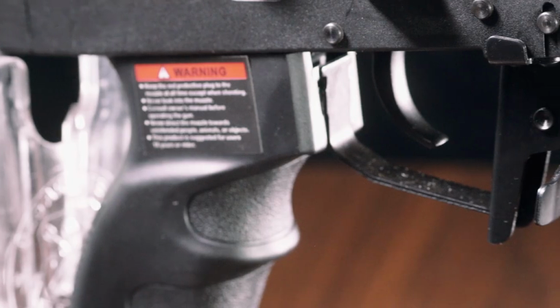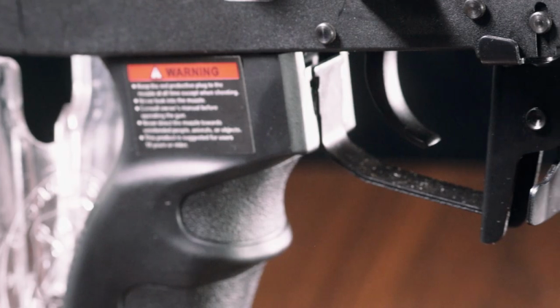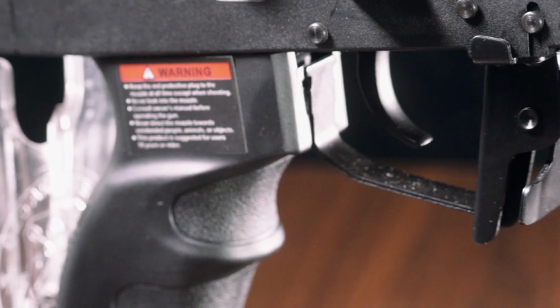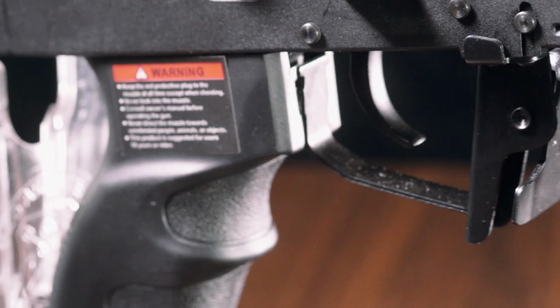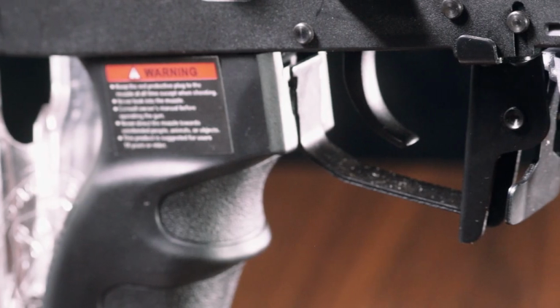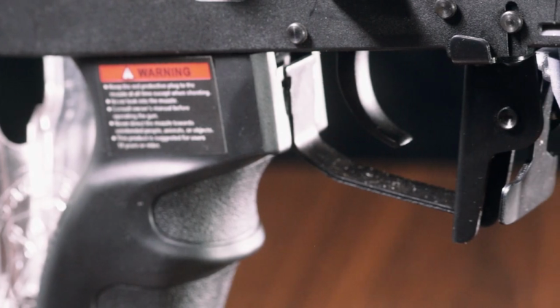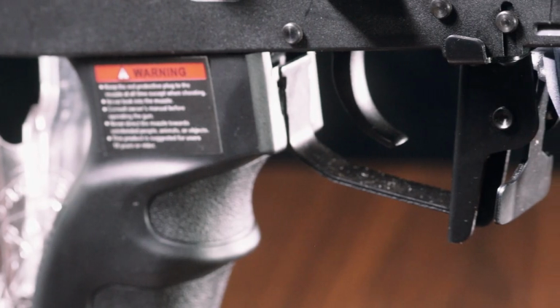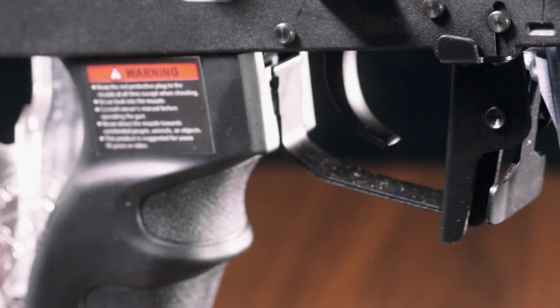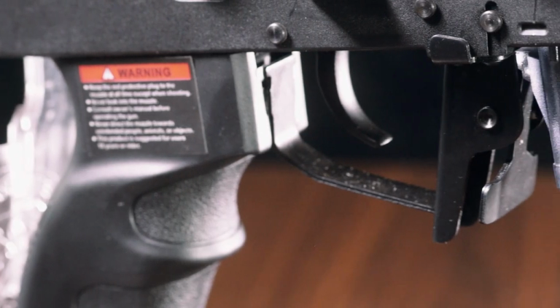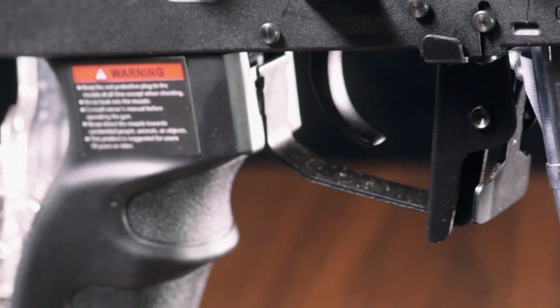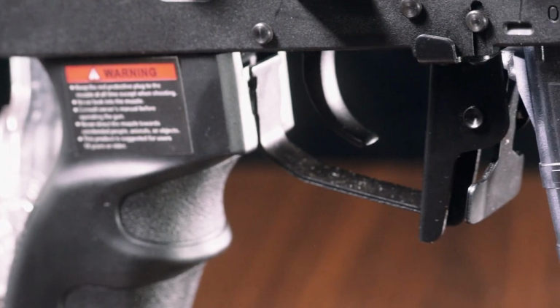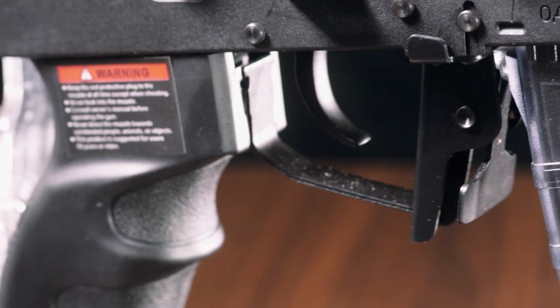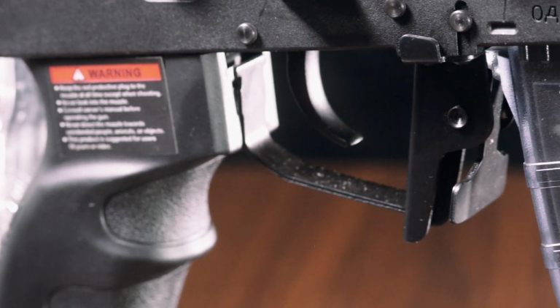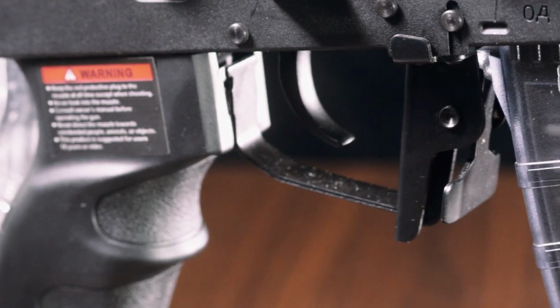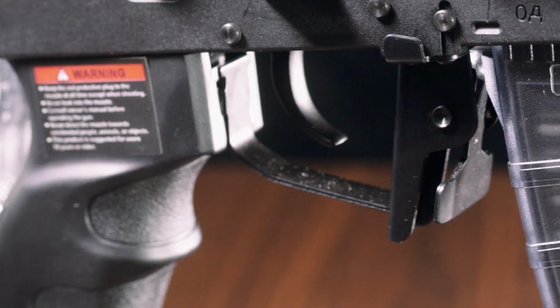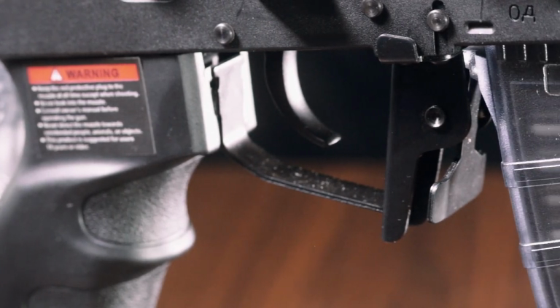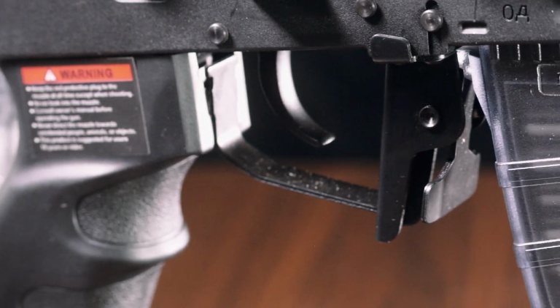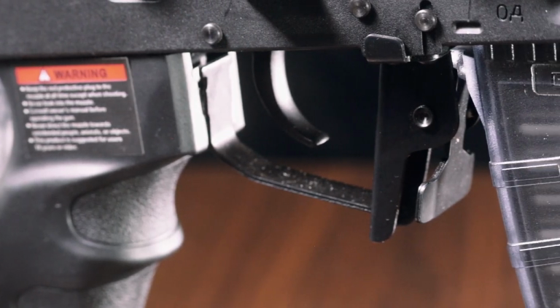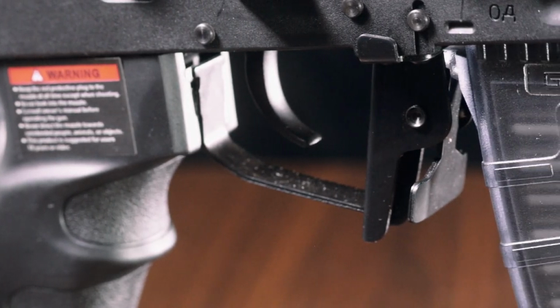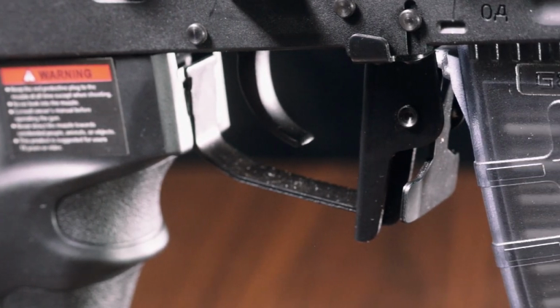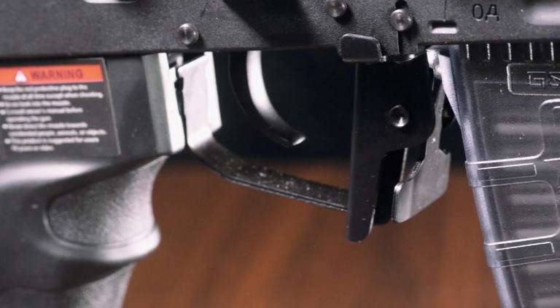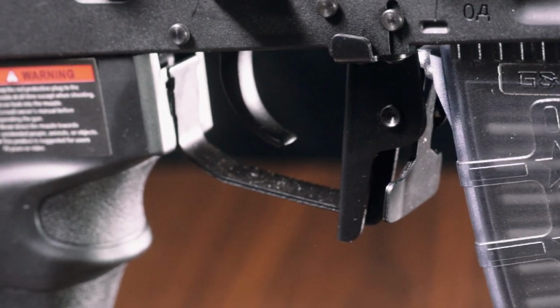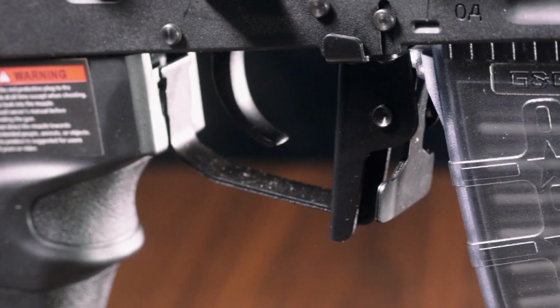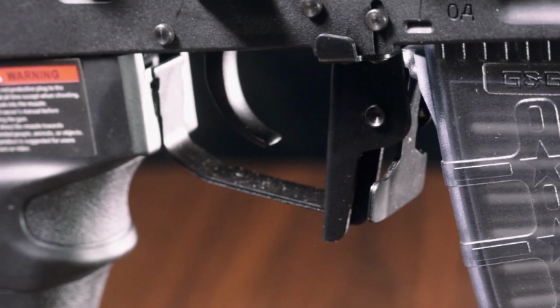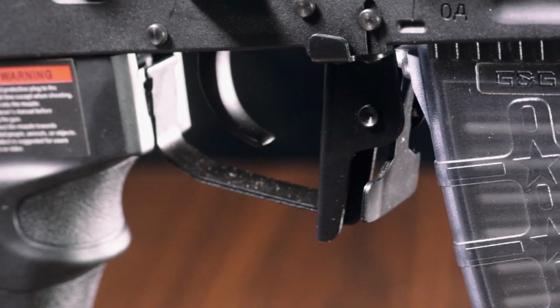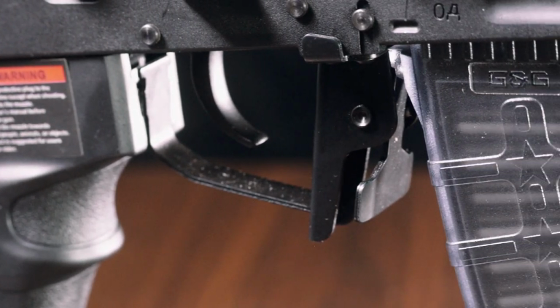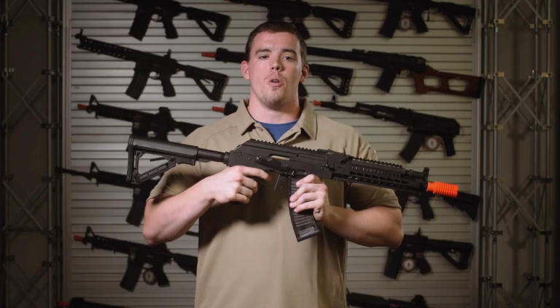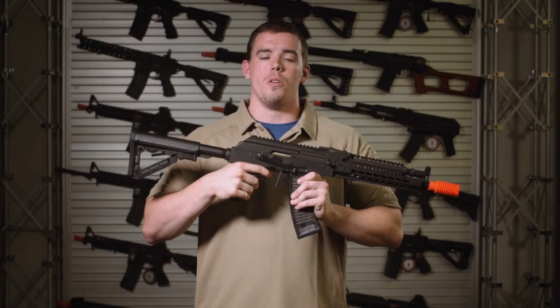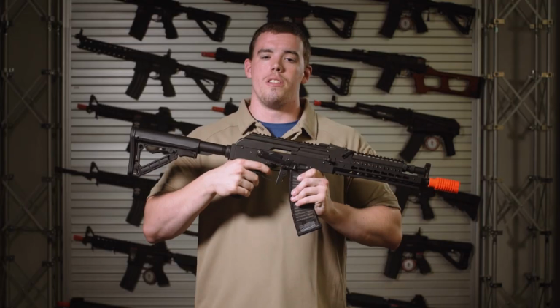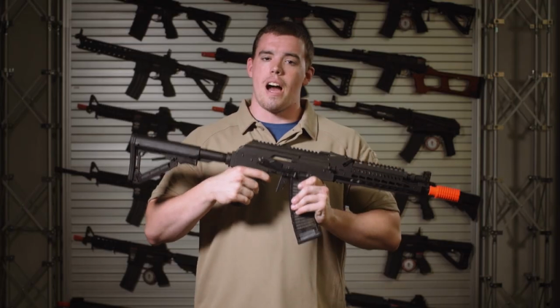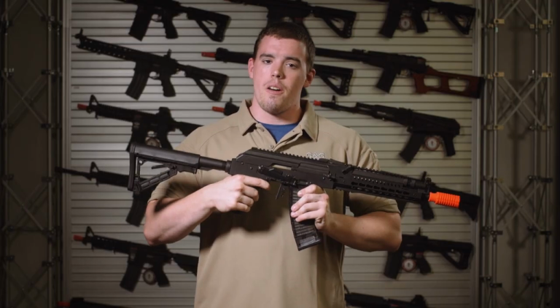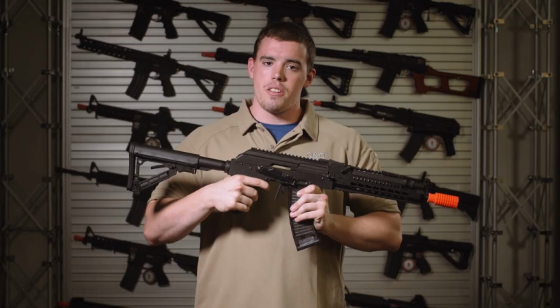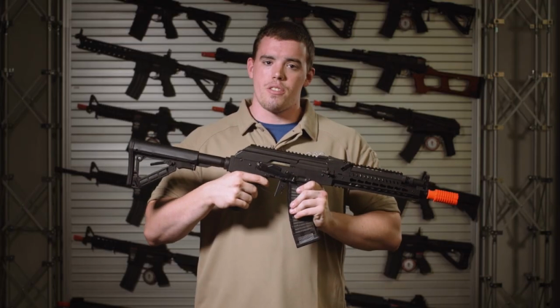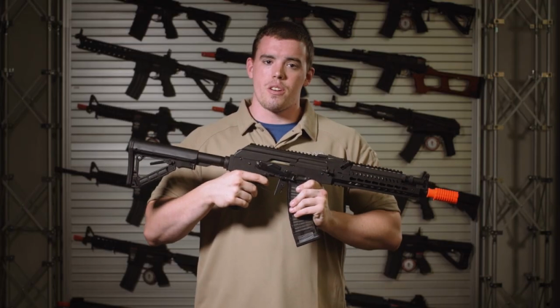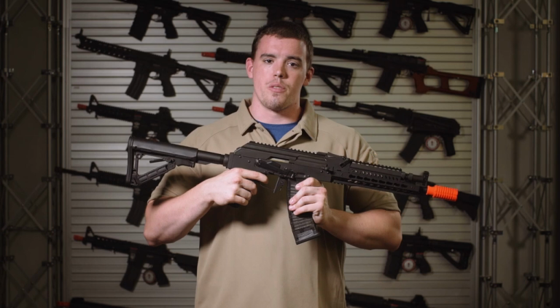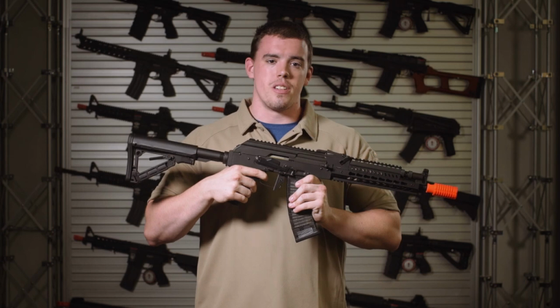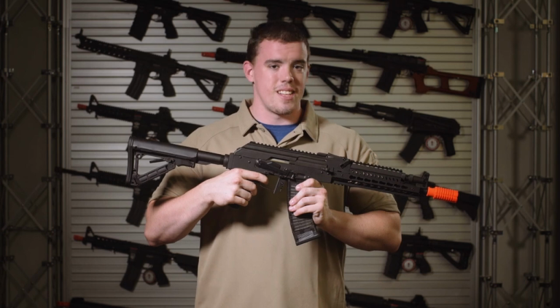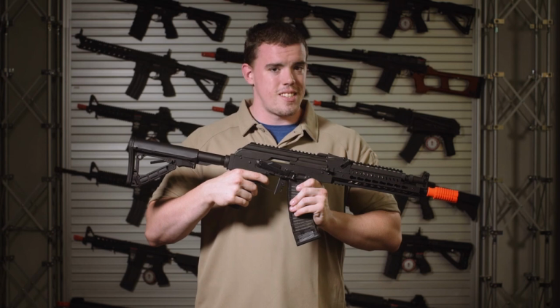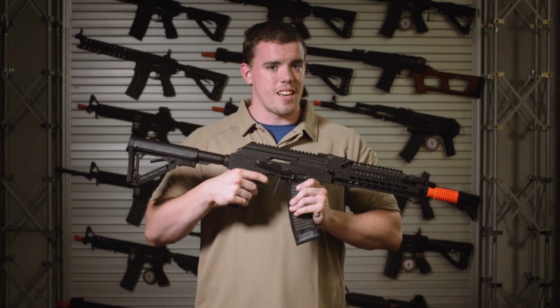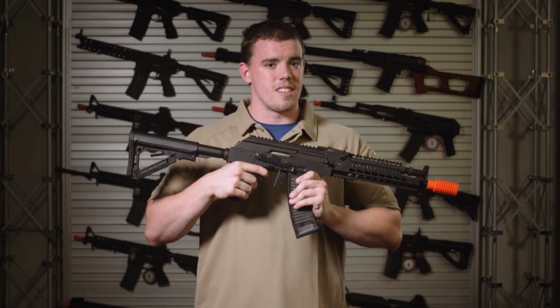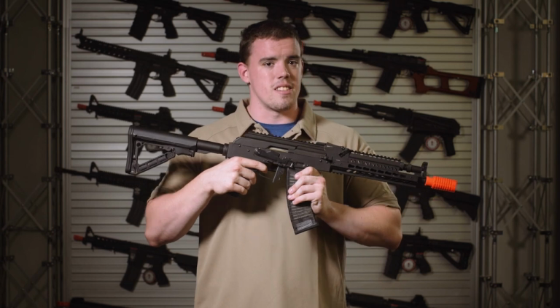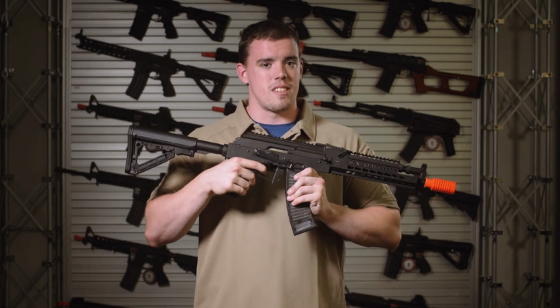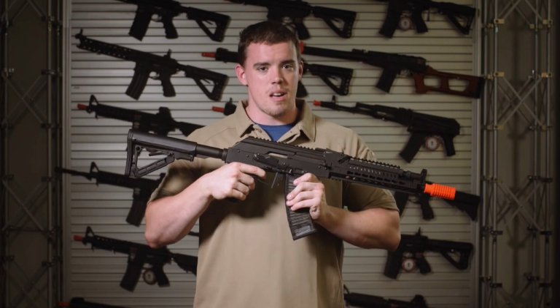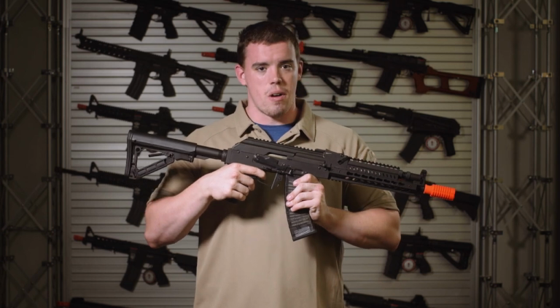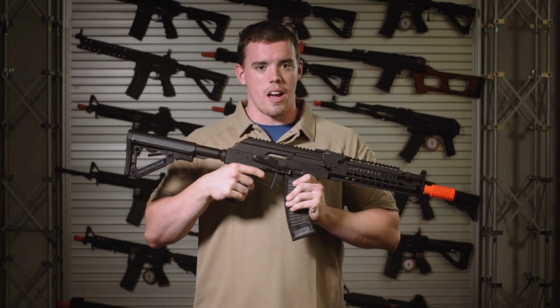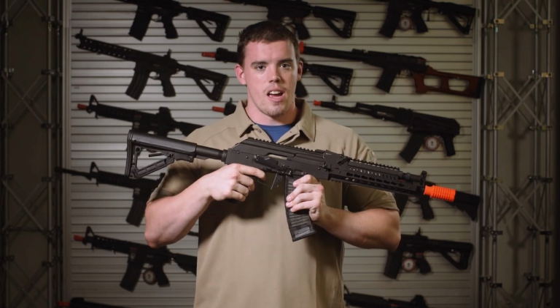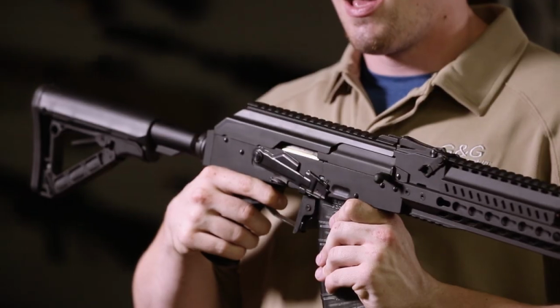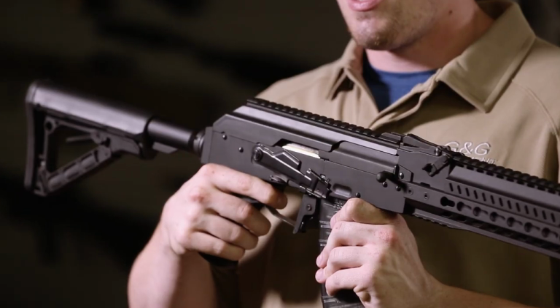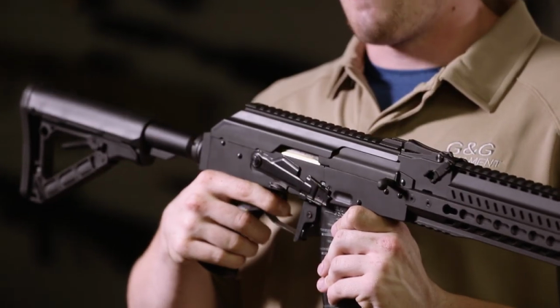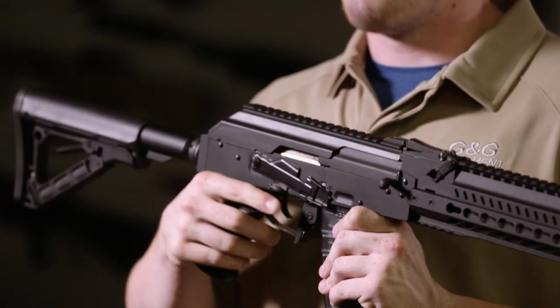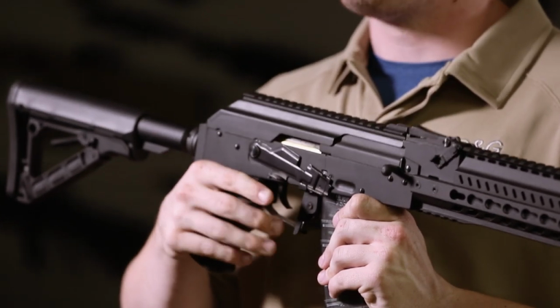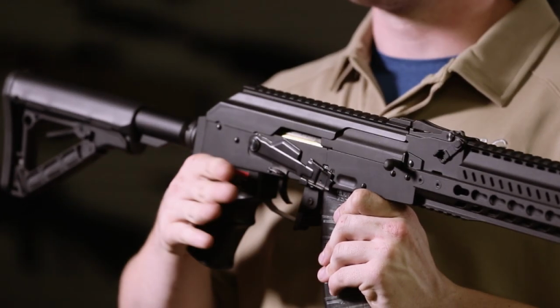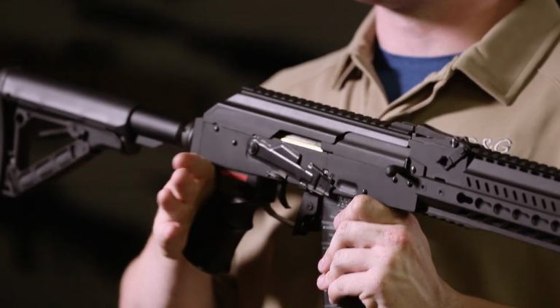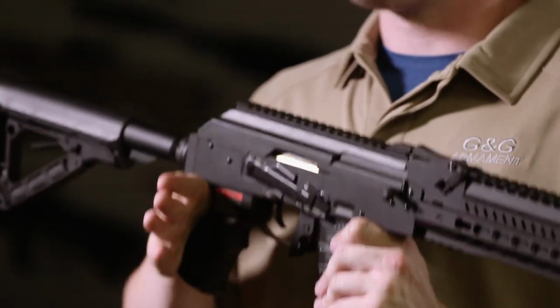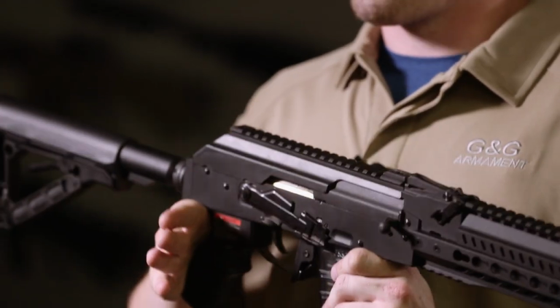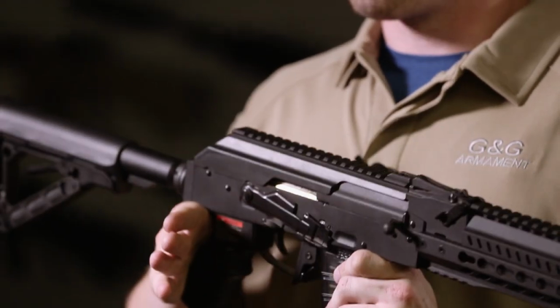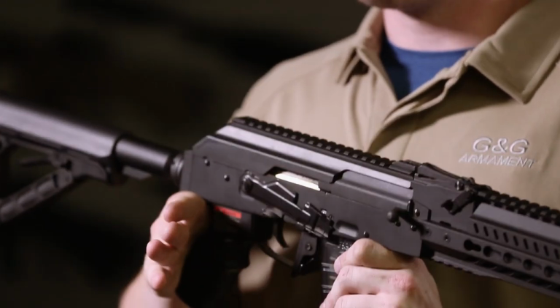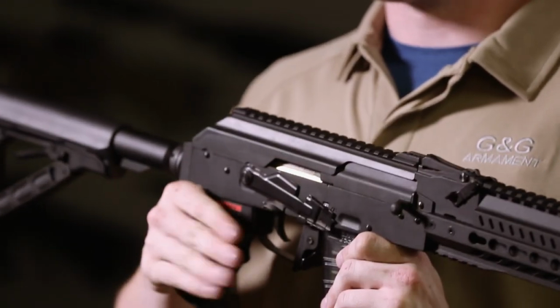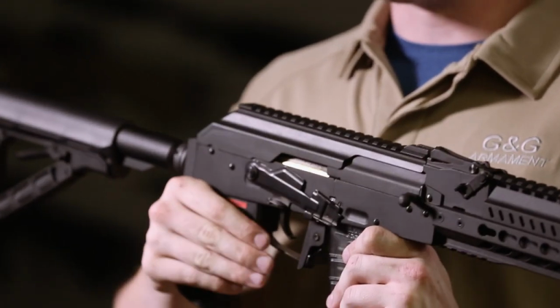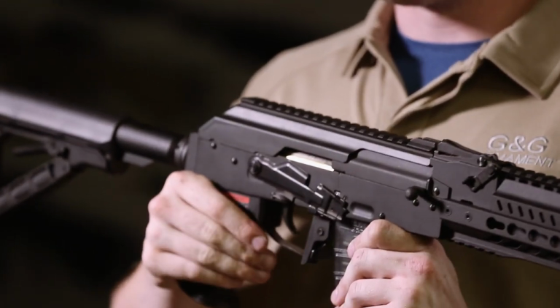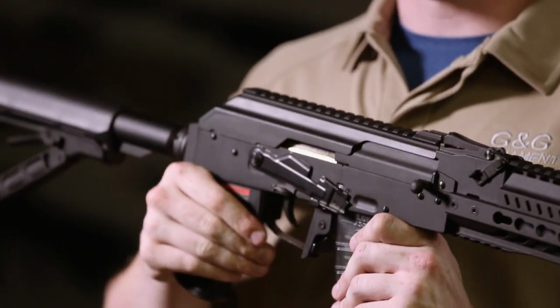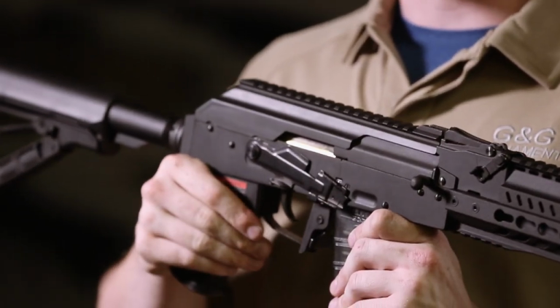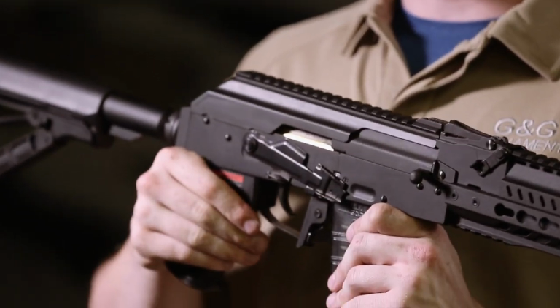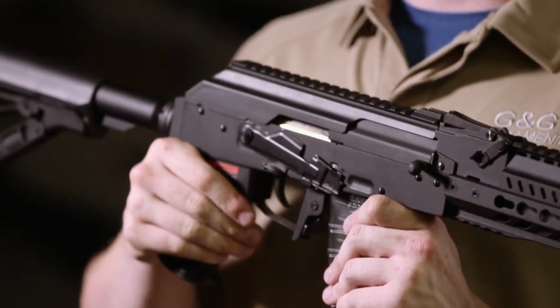Similar to the M4 platform, to switch the rifle into burst mode, you hold down the trigger for 10 seconds in semi, and then when switched to auto, the rifle's in burst.